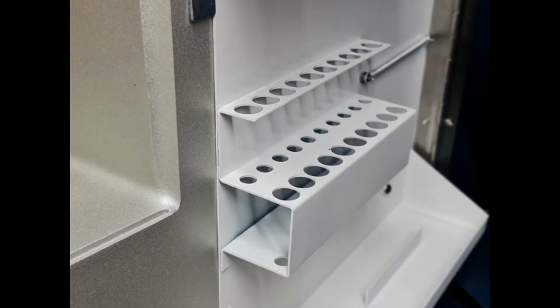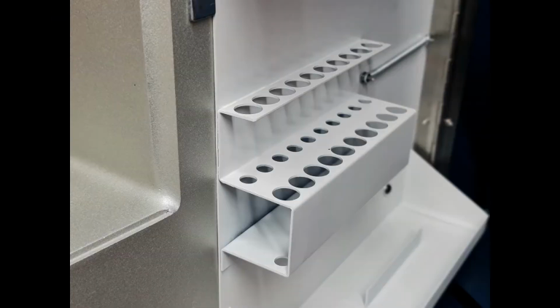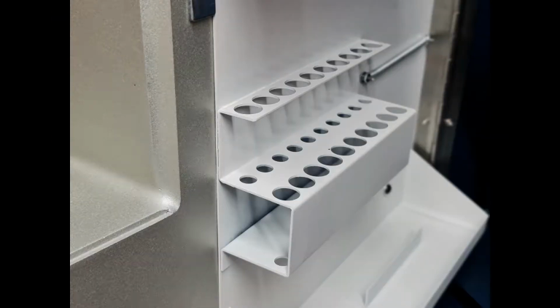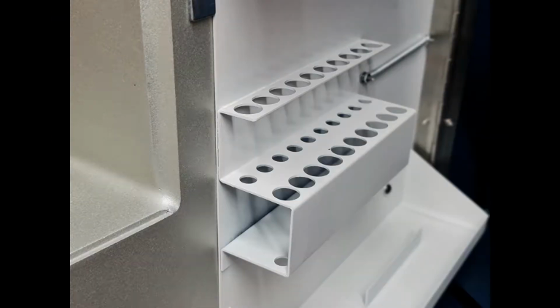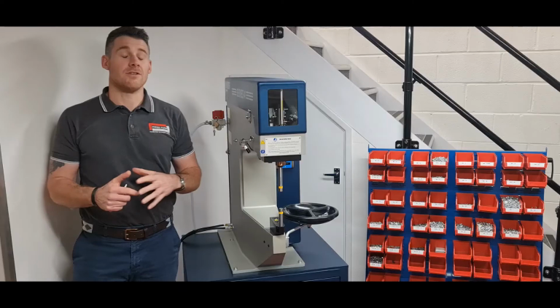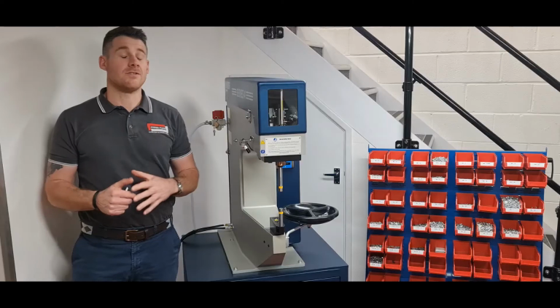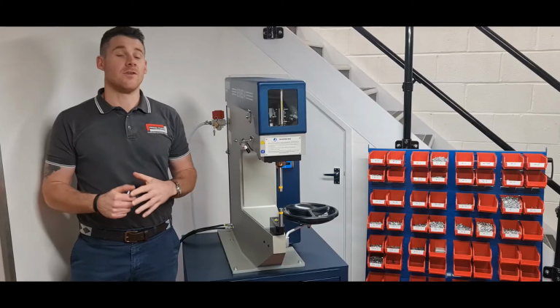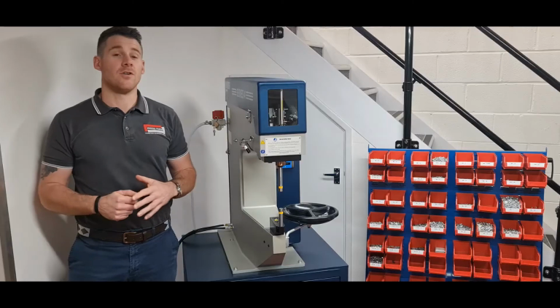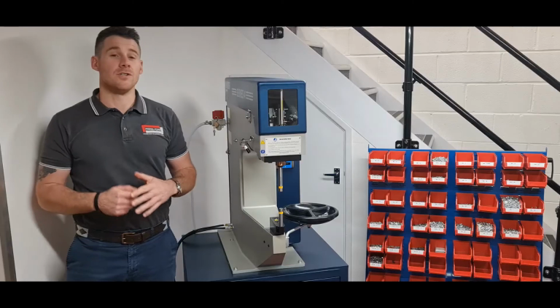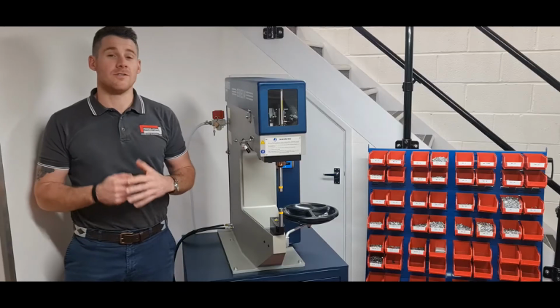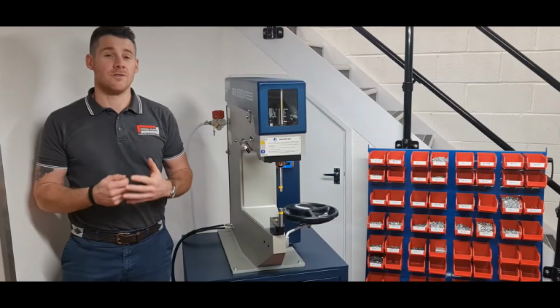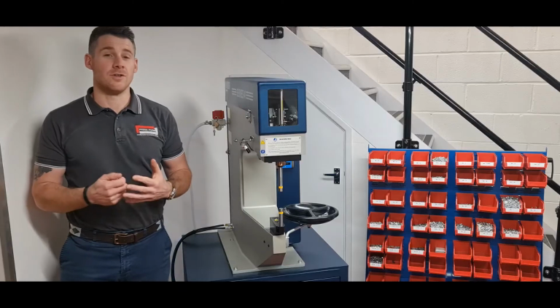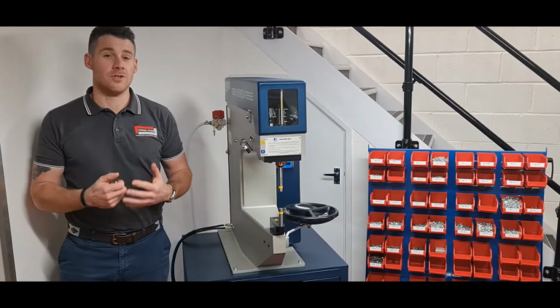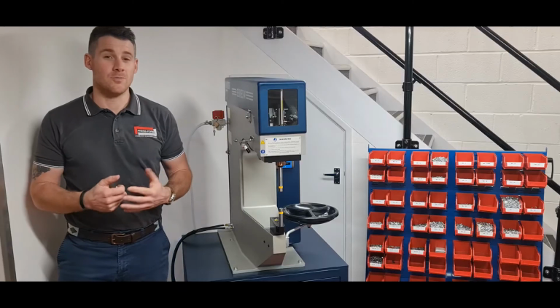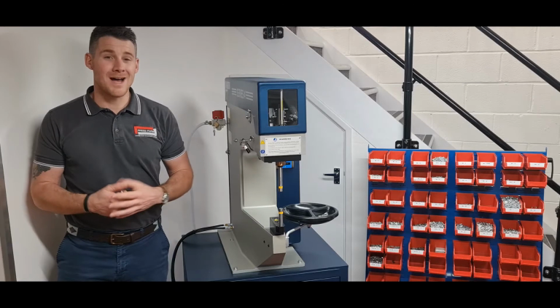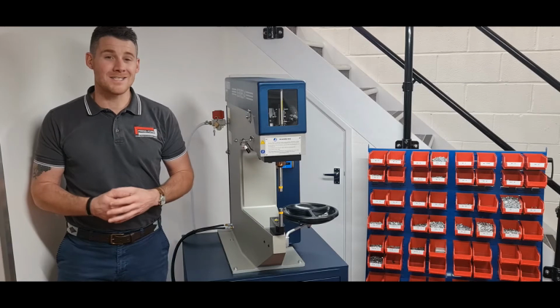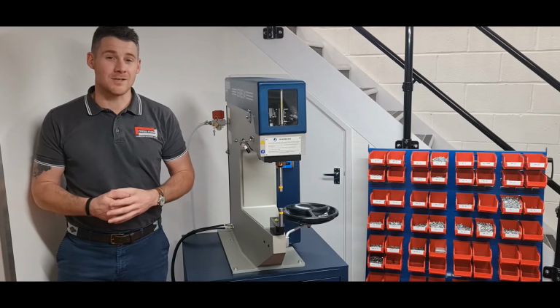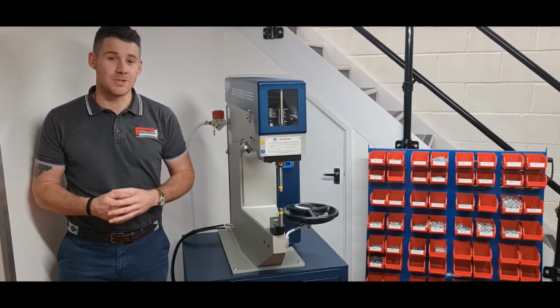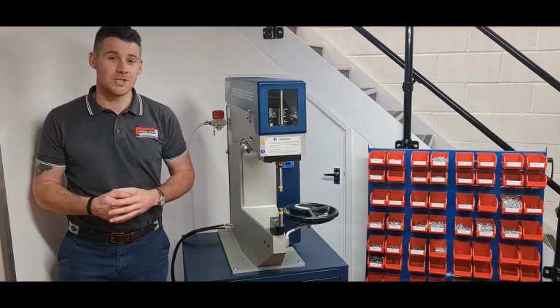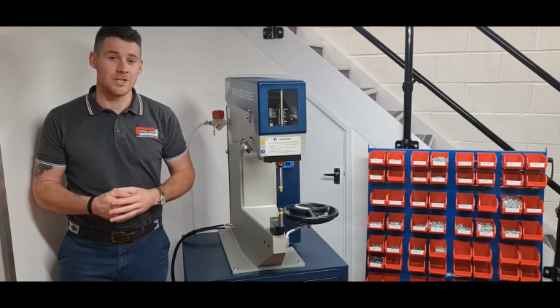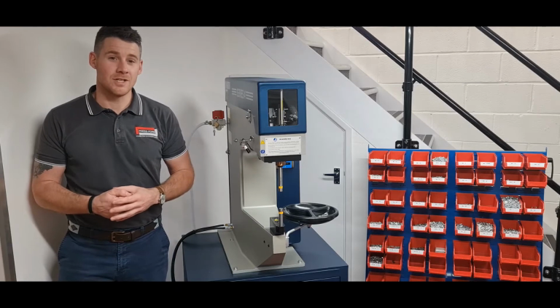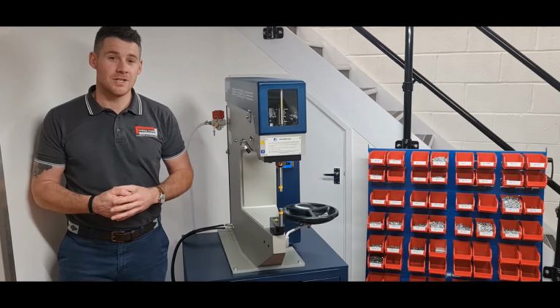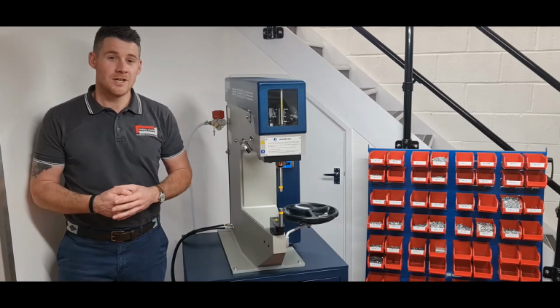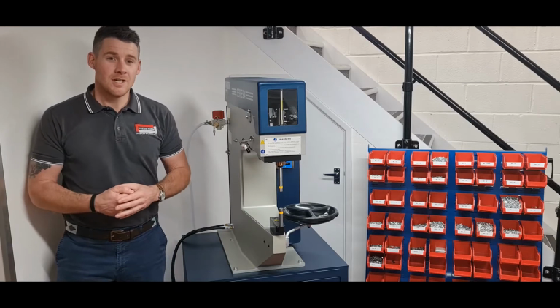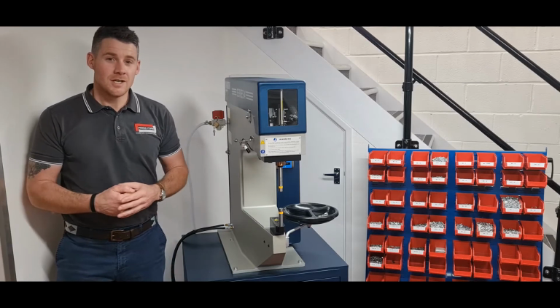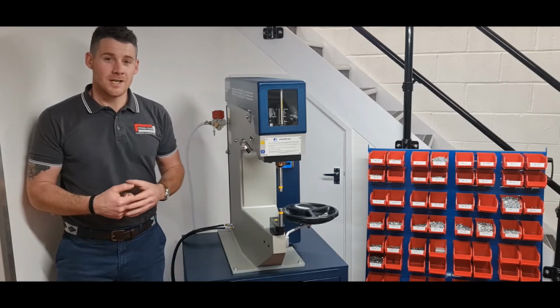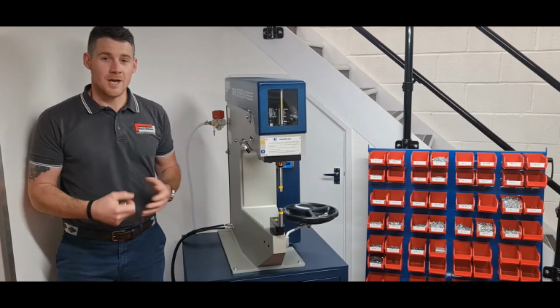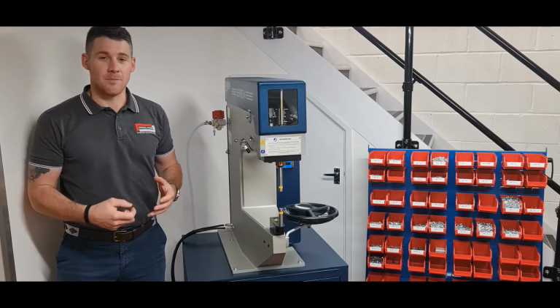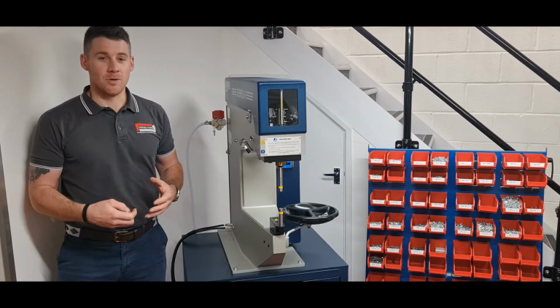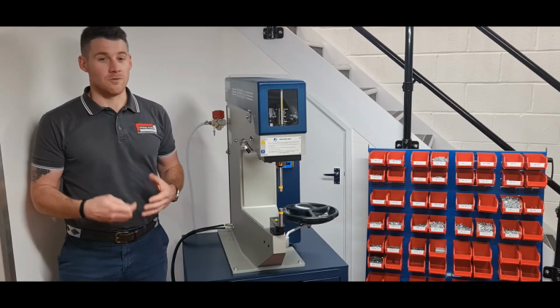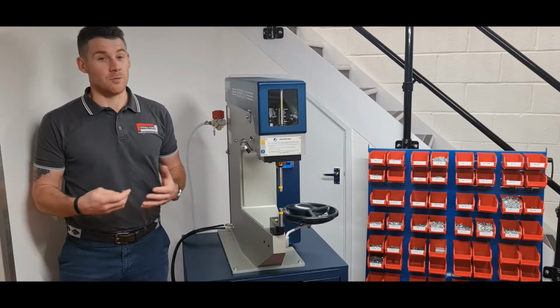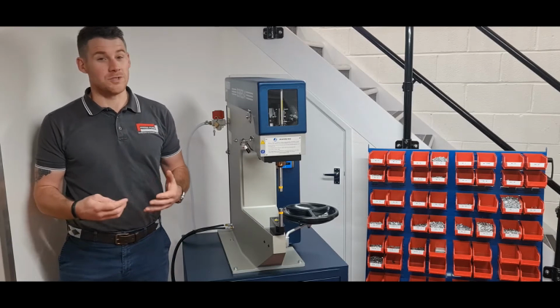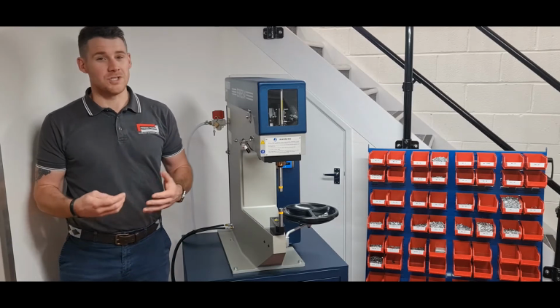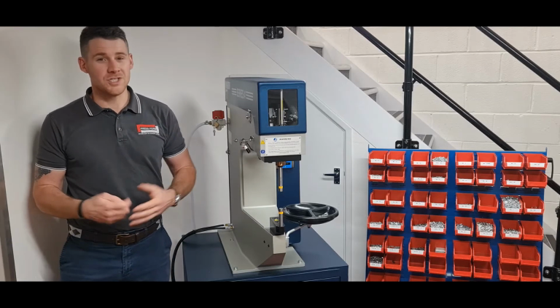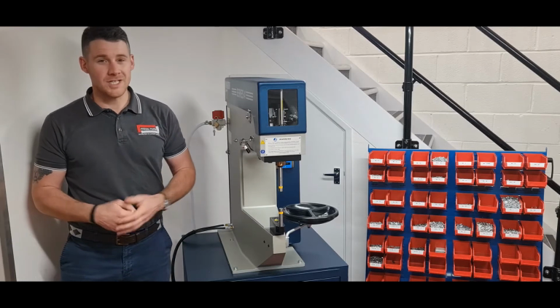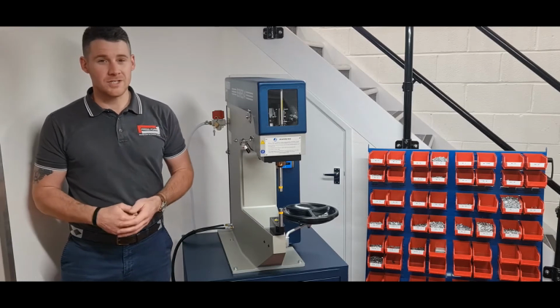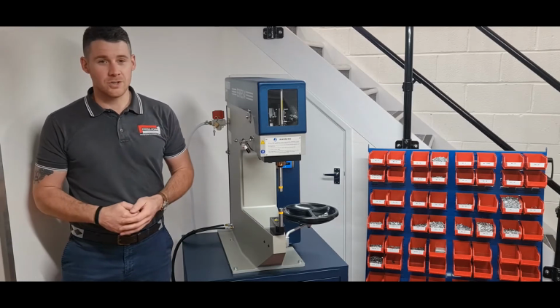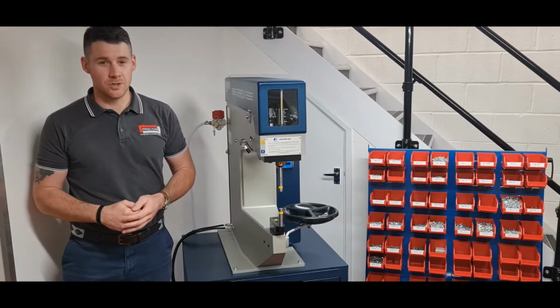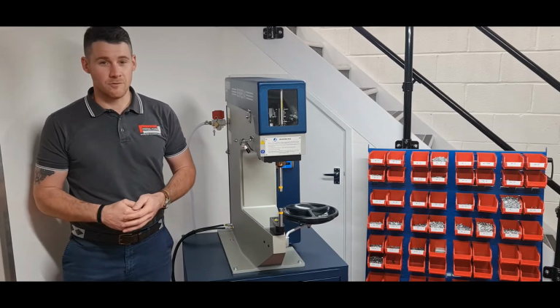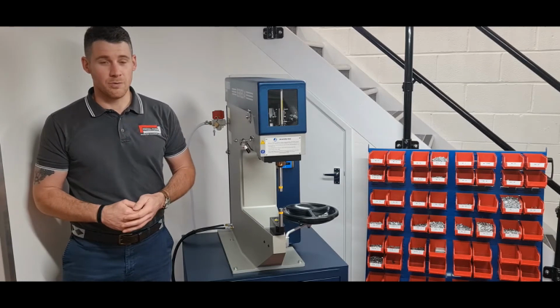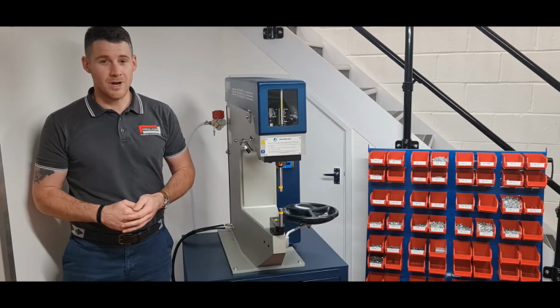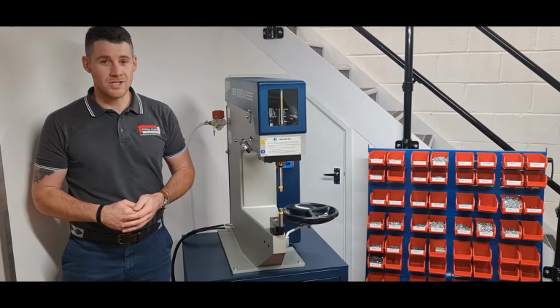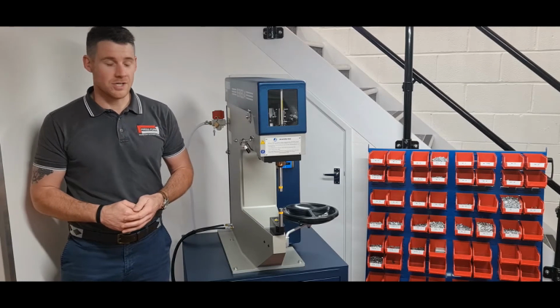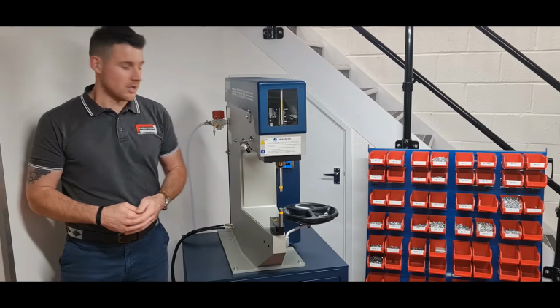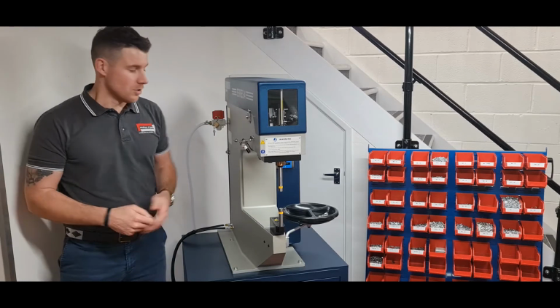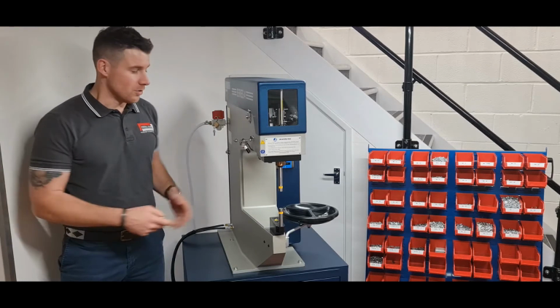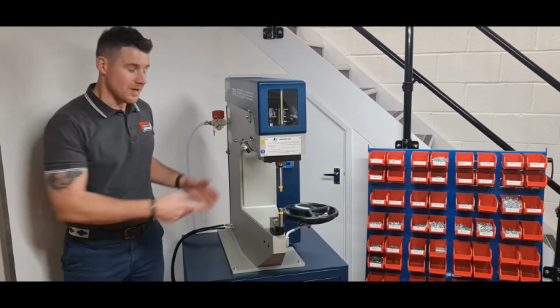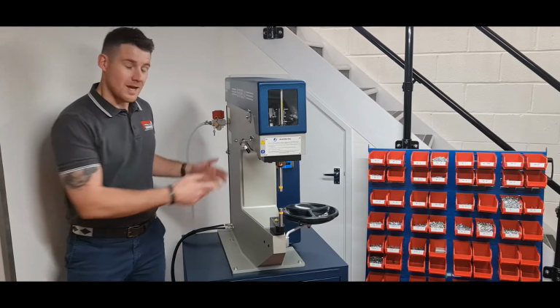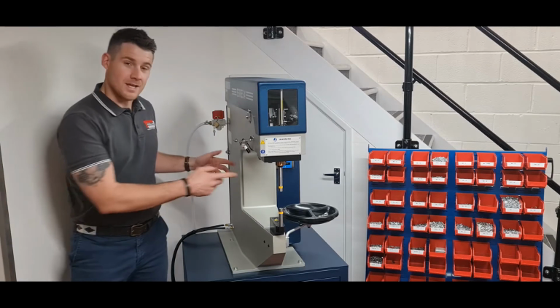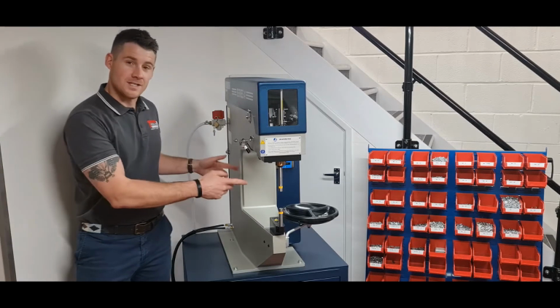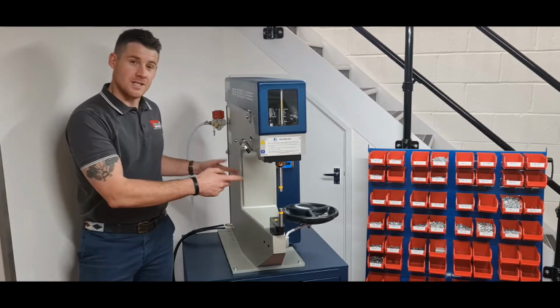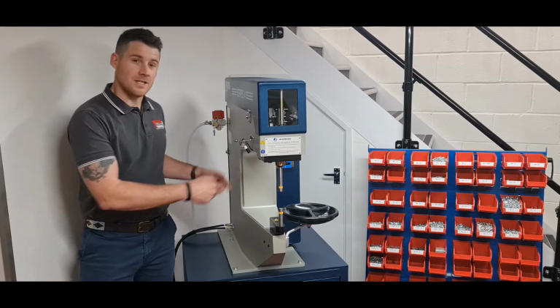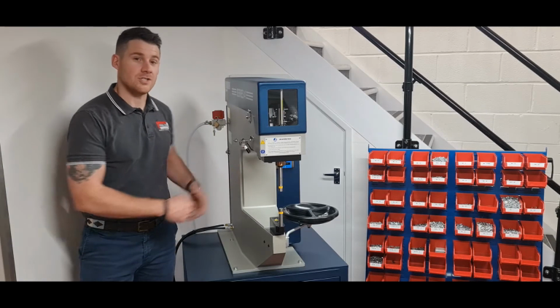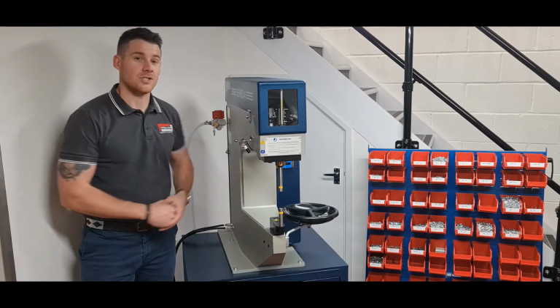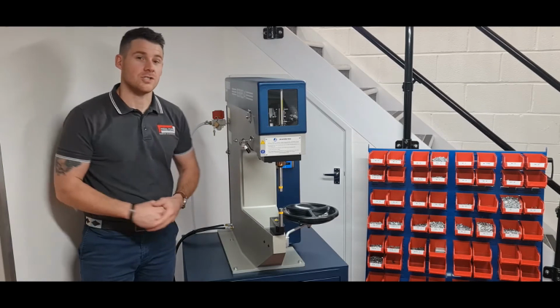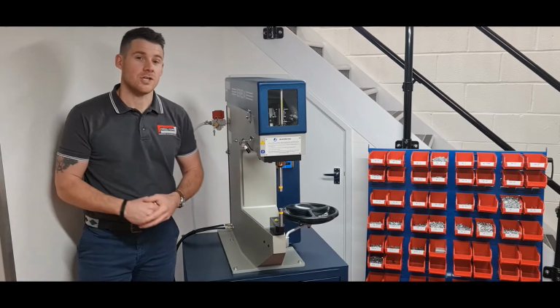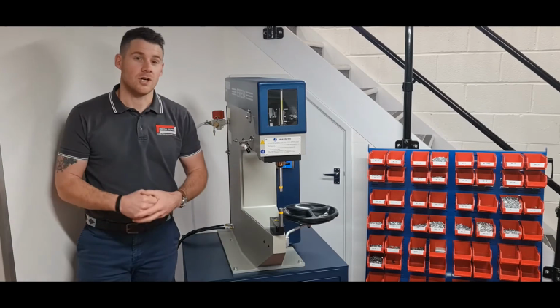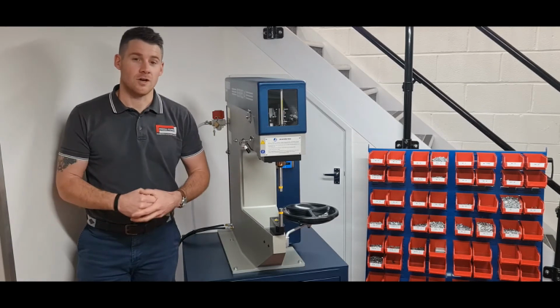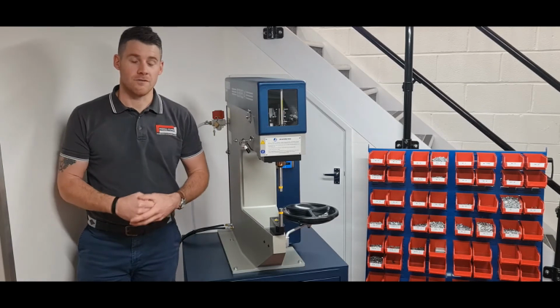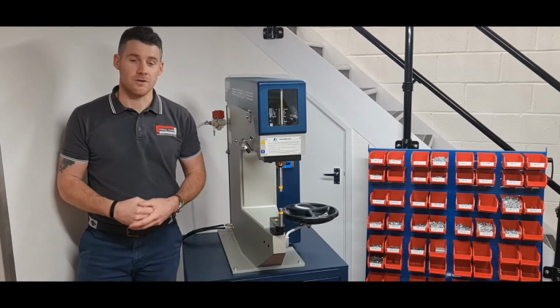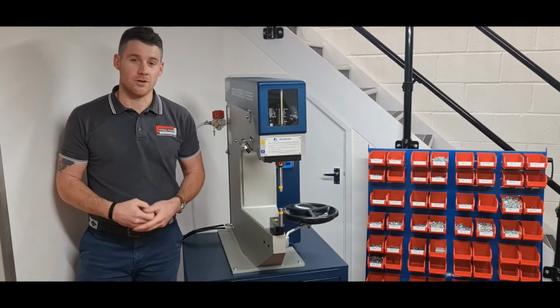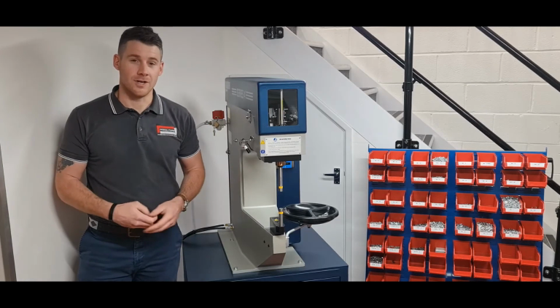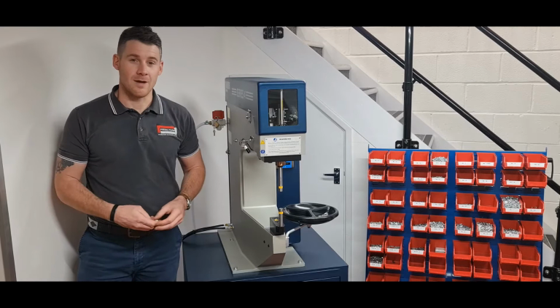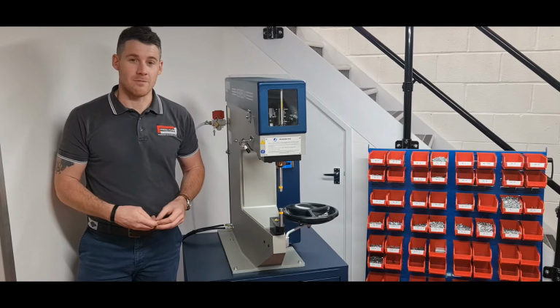This Series 4 is a fully pneumatic machine capable of up to six tonne of pressure with 18 inches of throat depth.